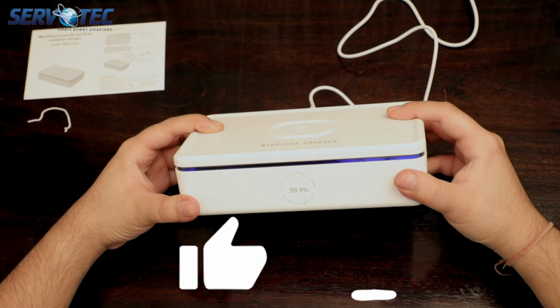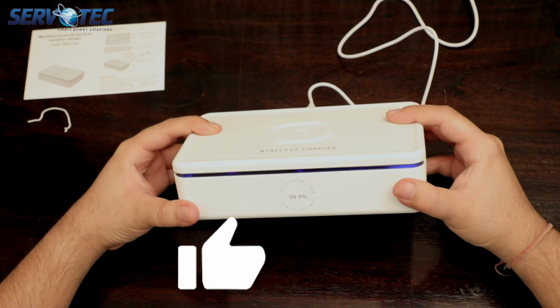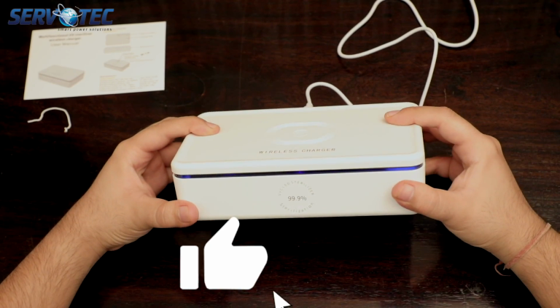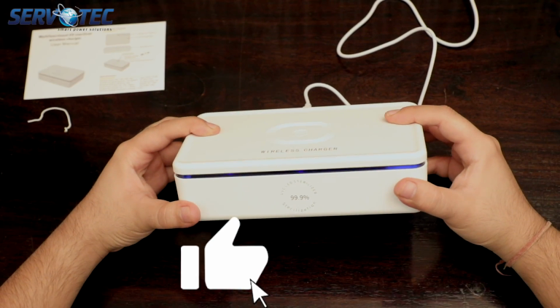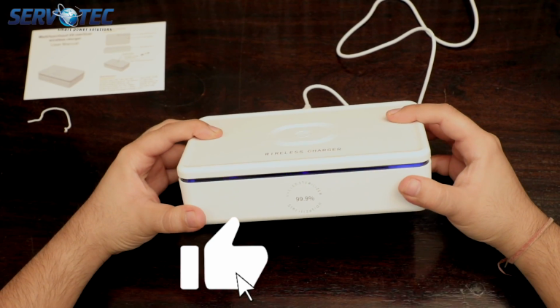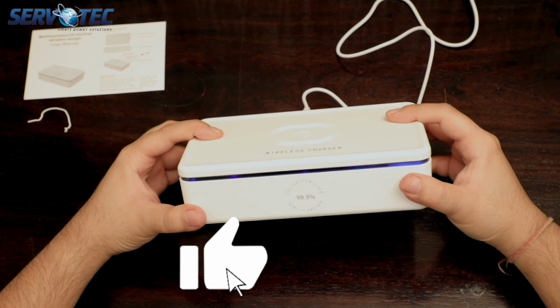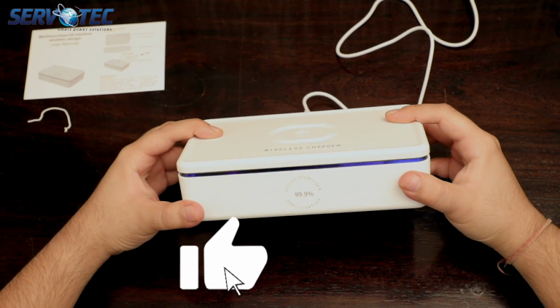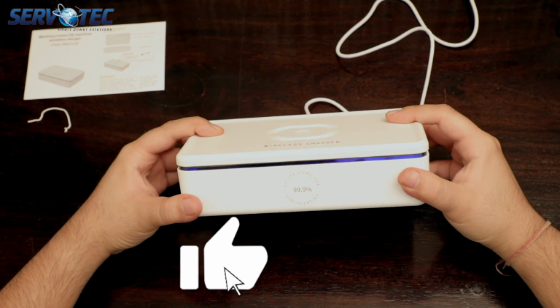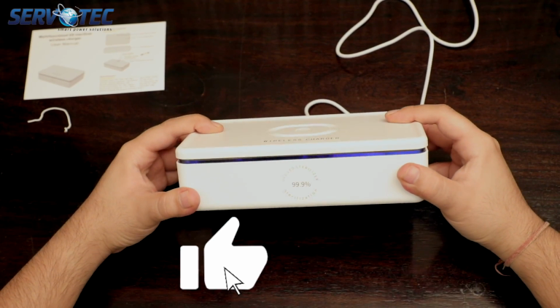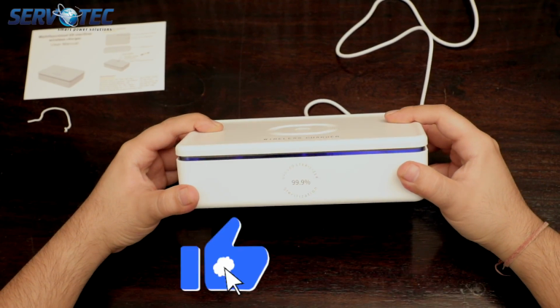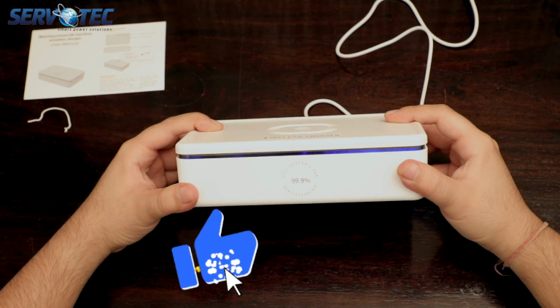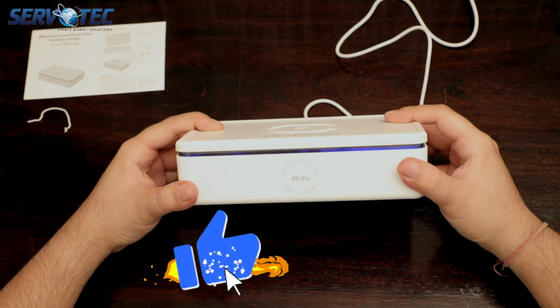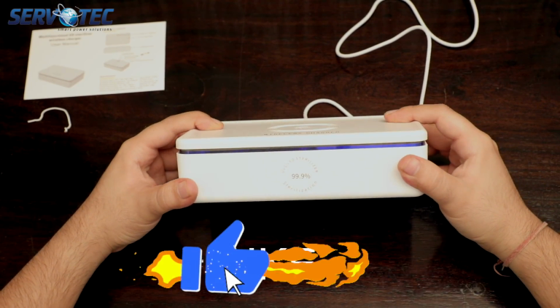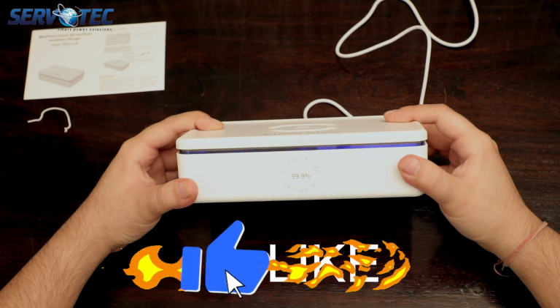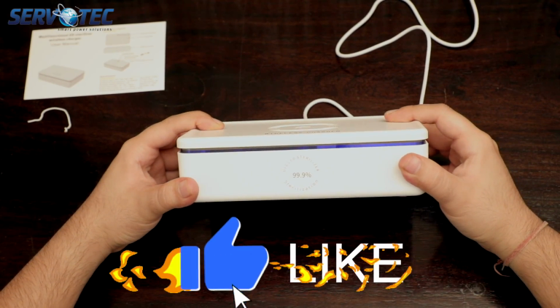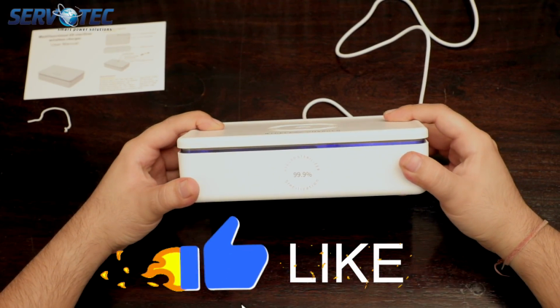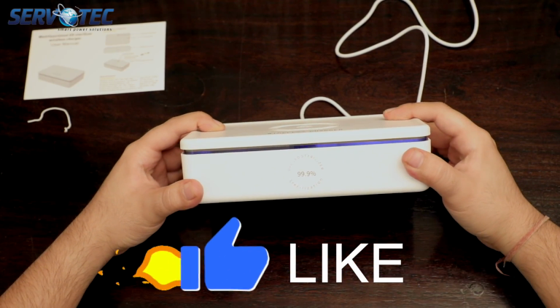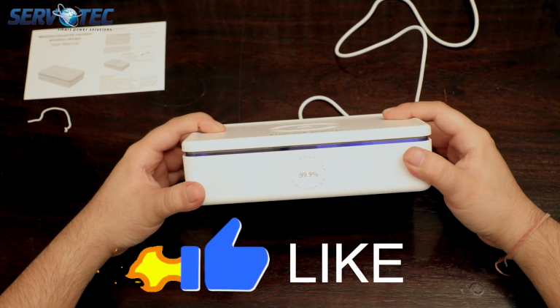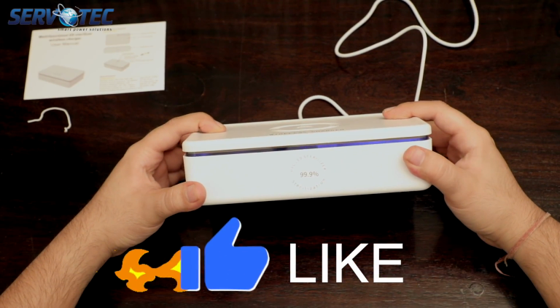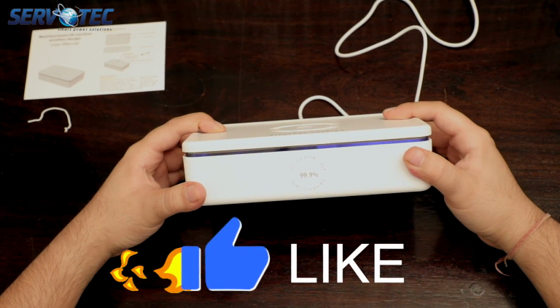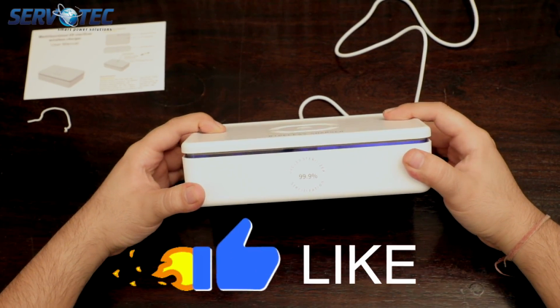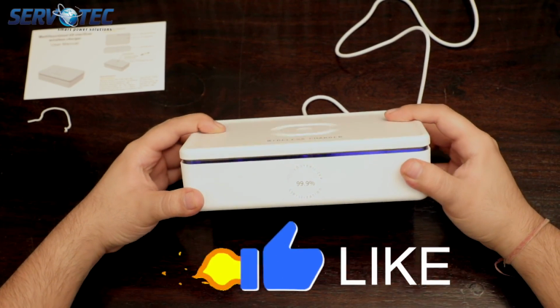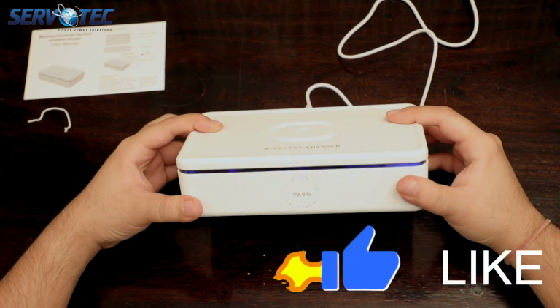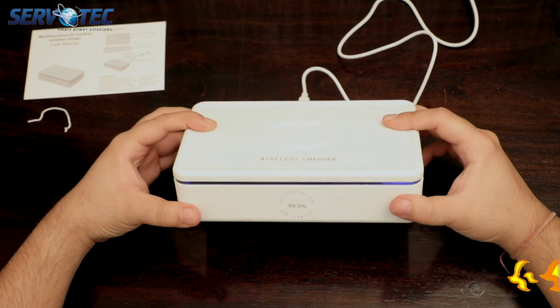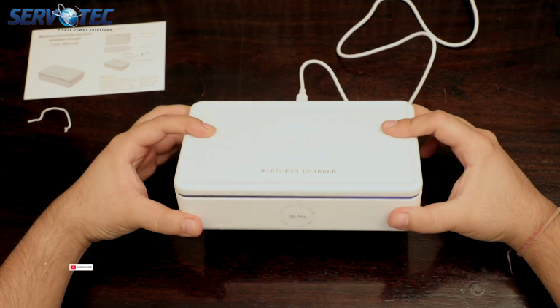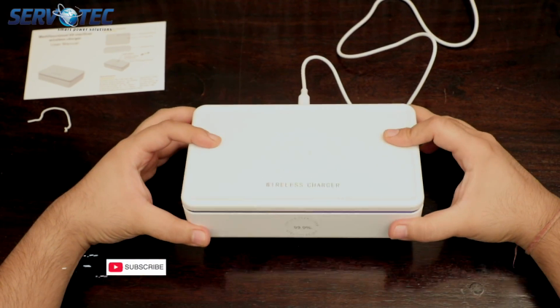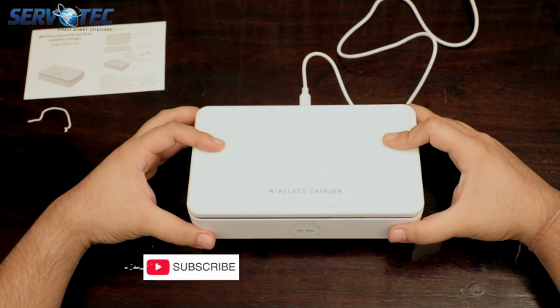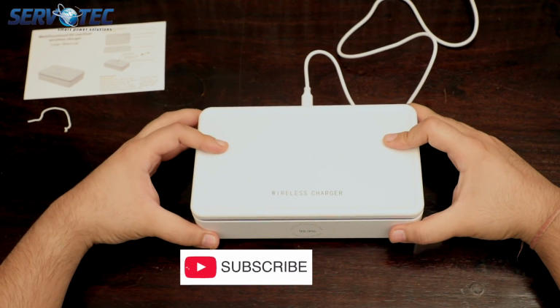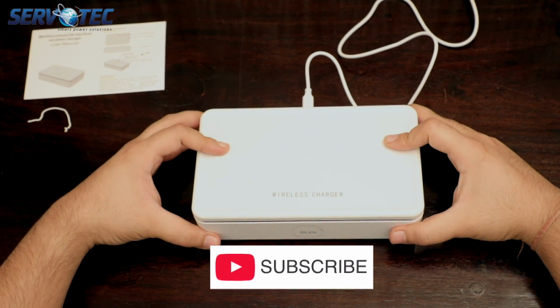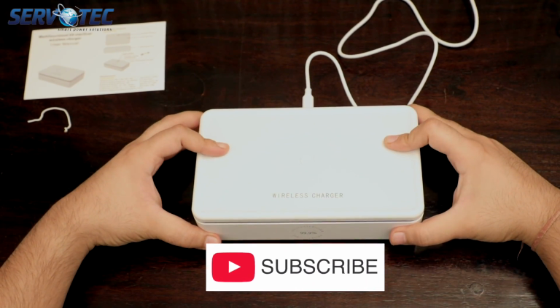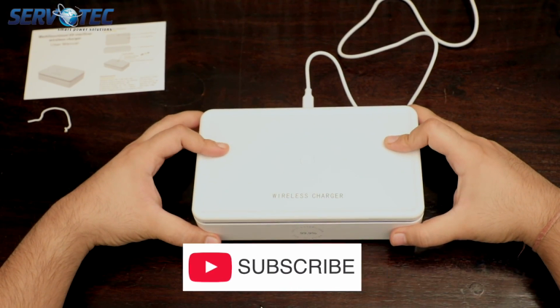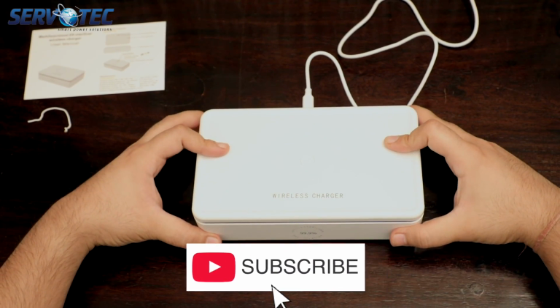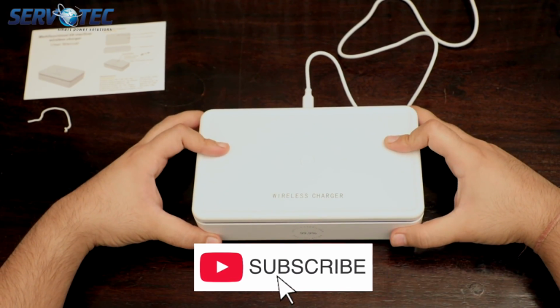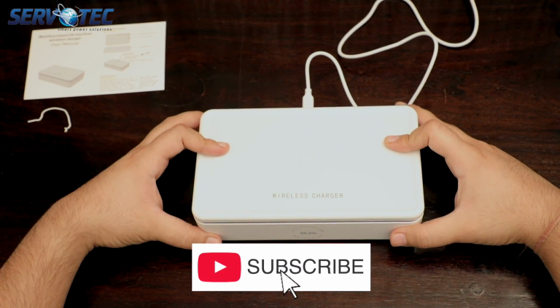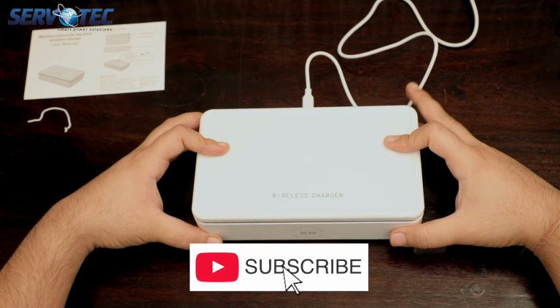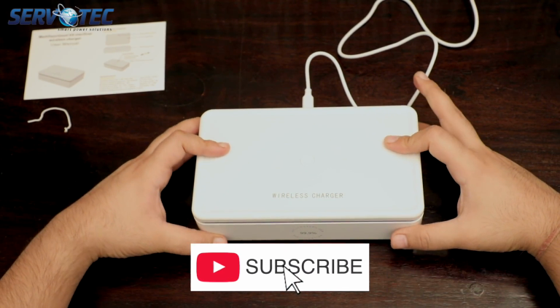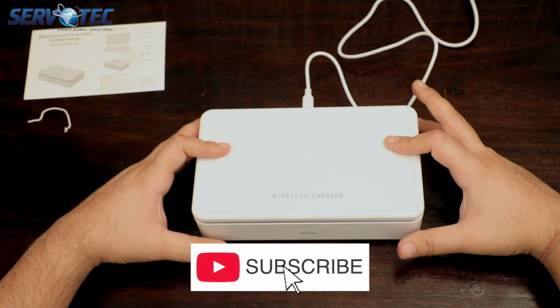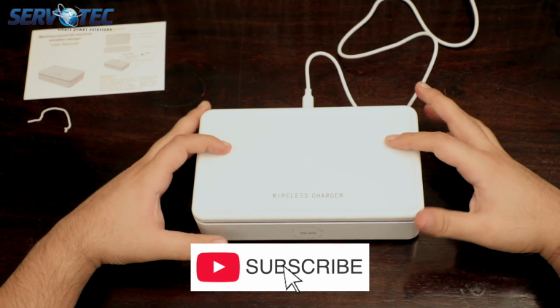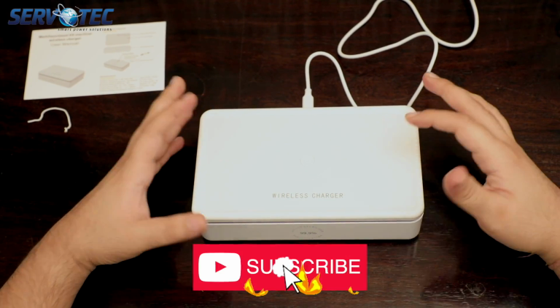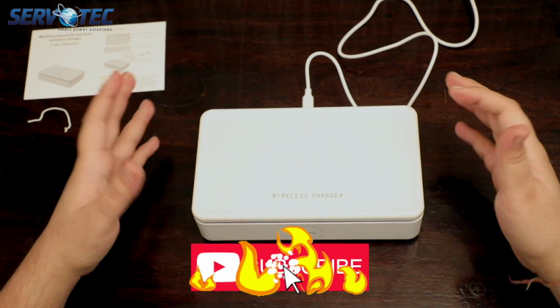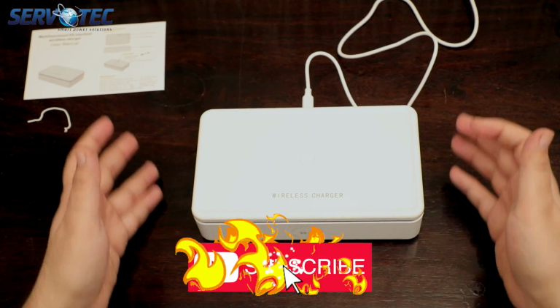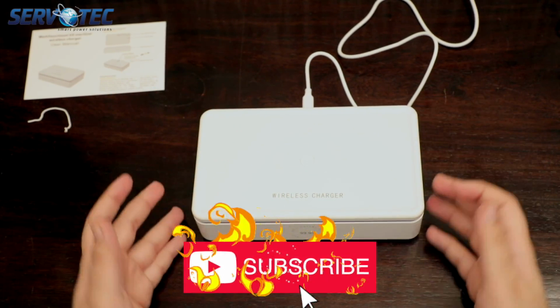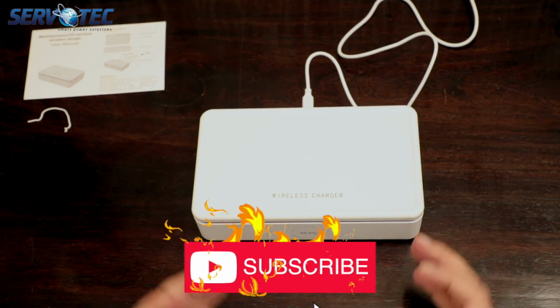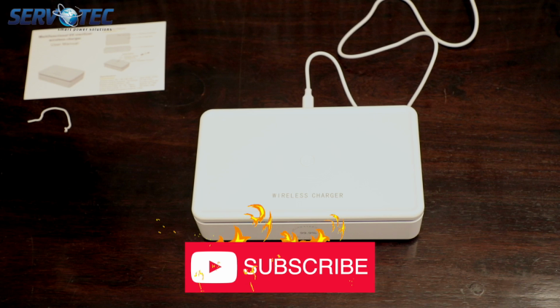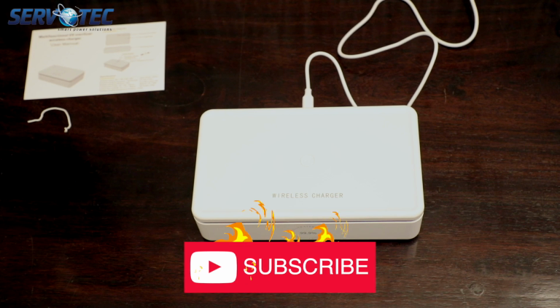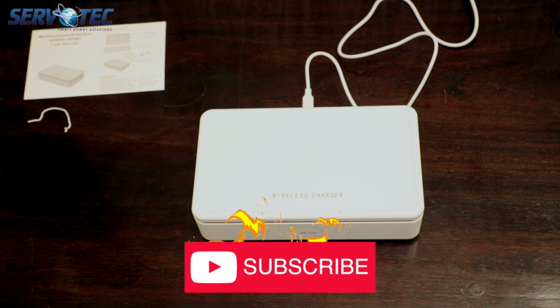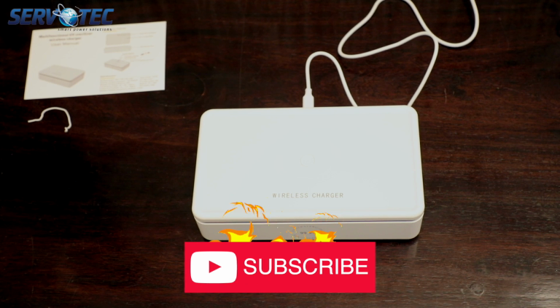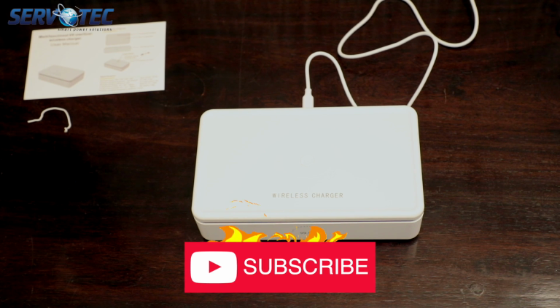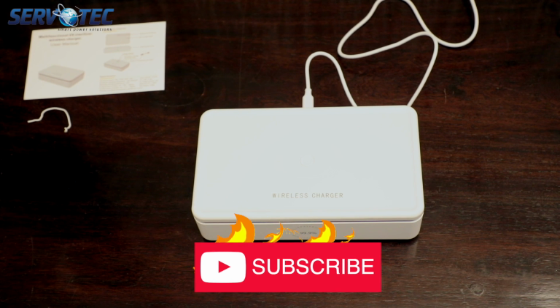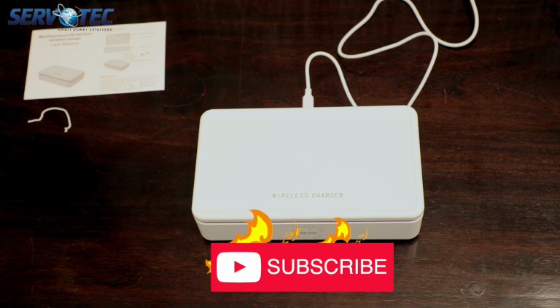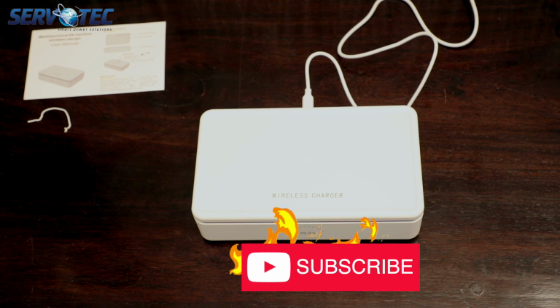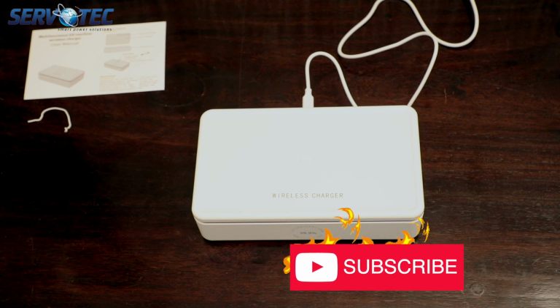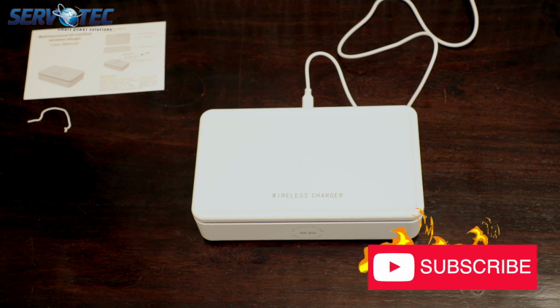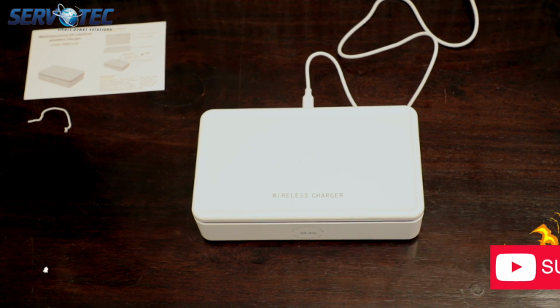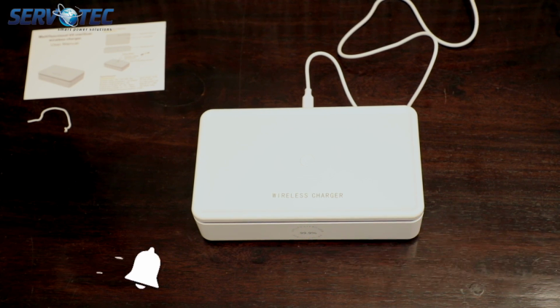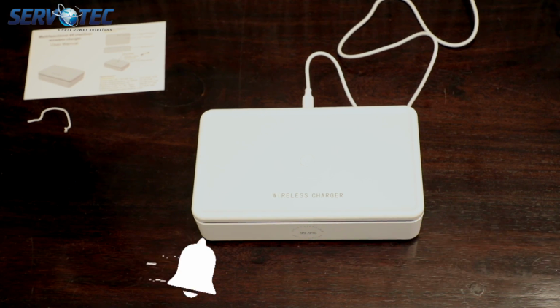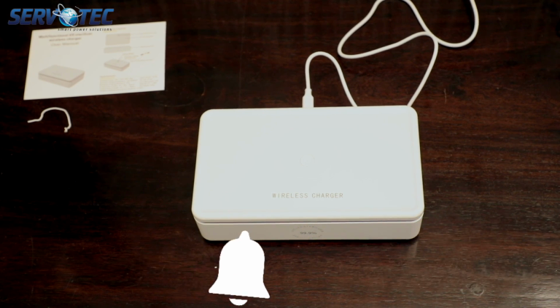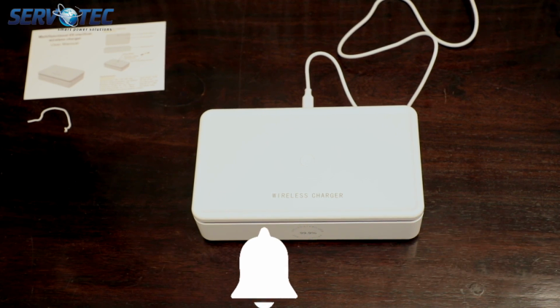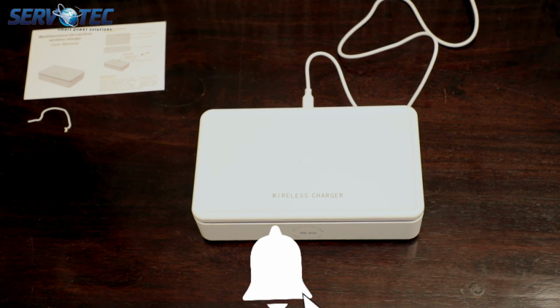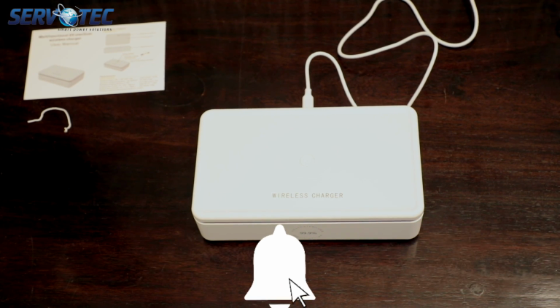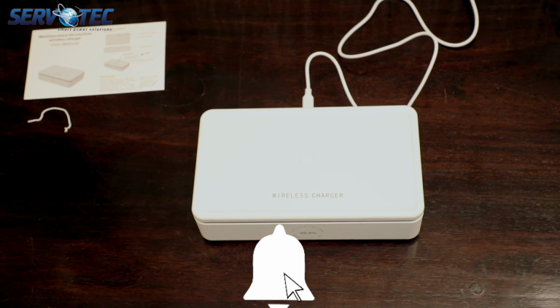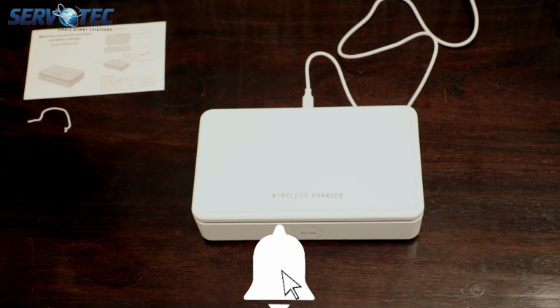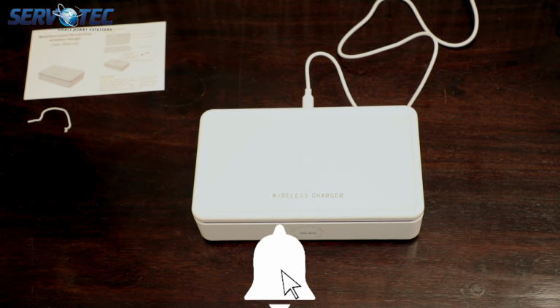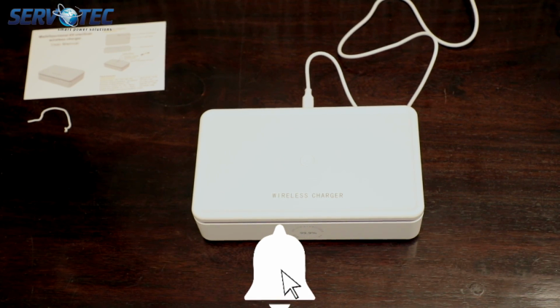If you like this video, please do give us a thumbs up, and if you want to purchase this product there is a shopping link in the description below. Thank you so much for watching.